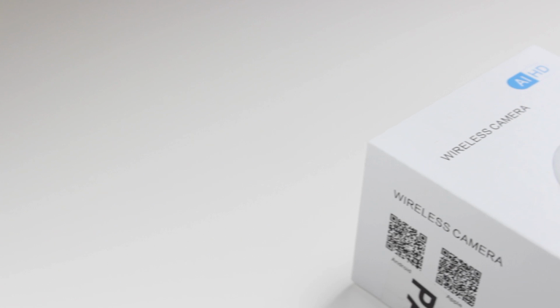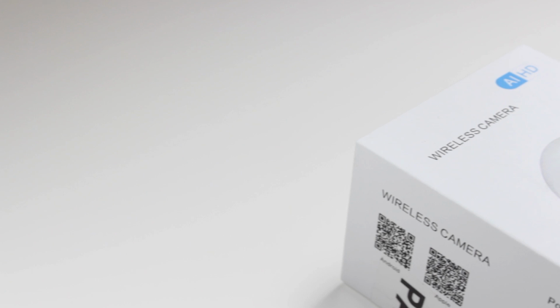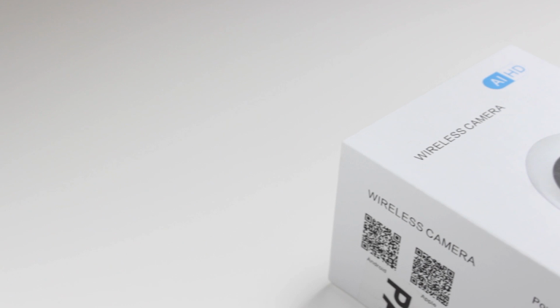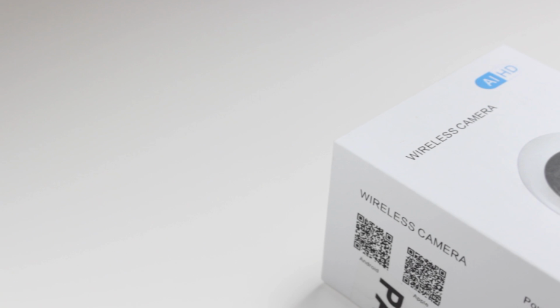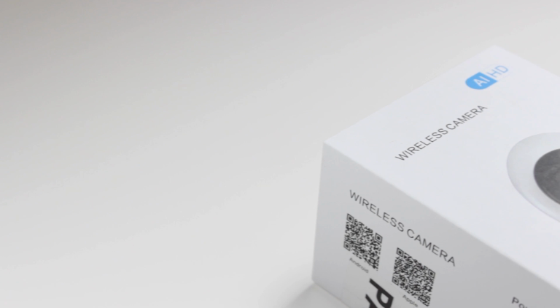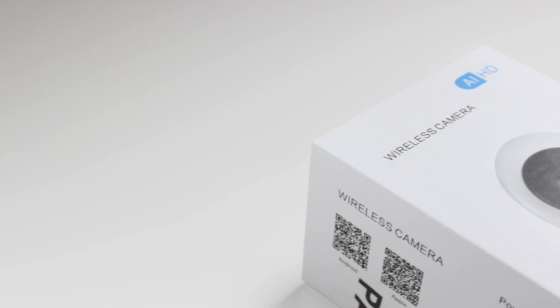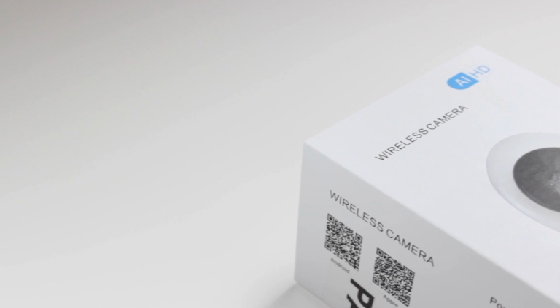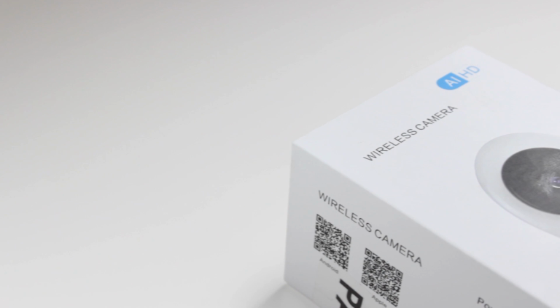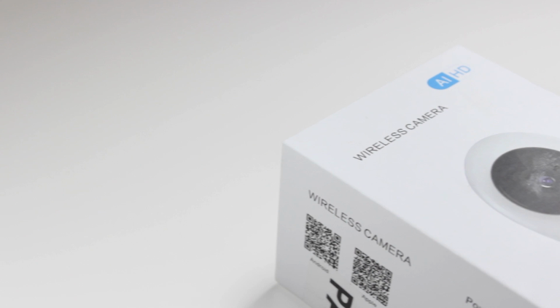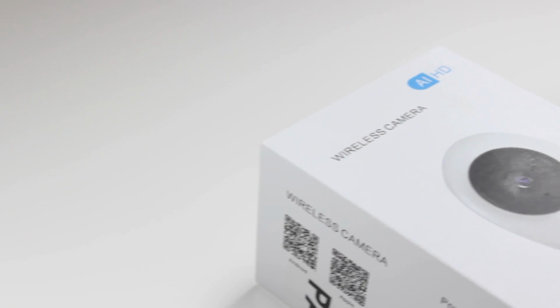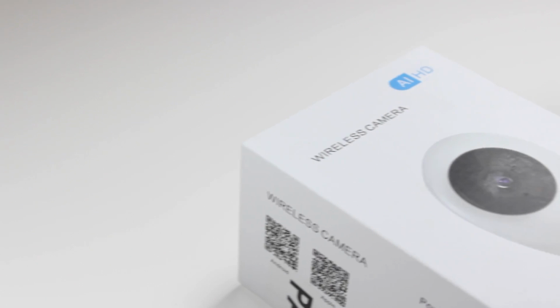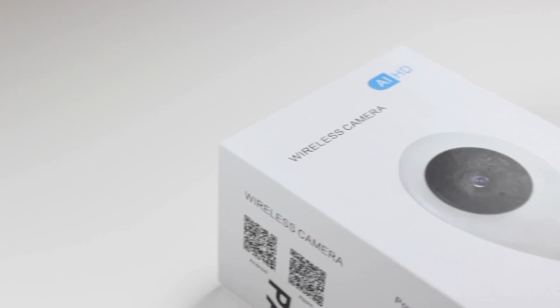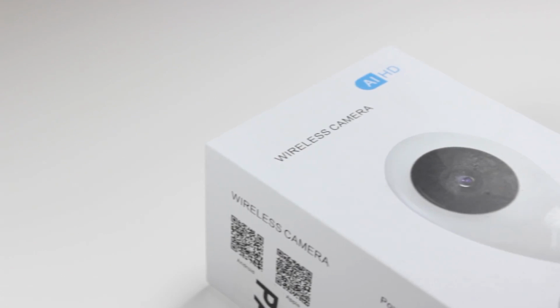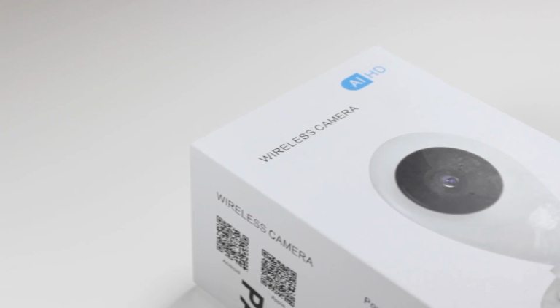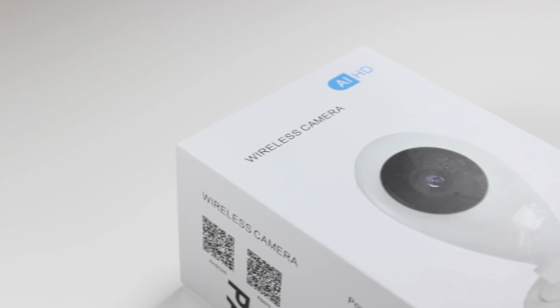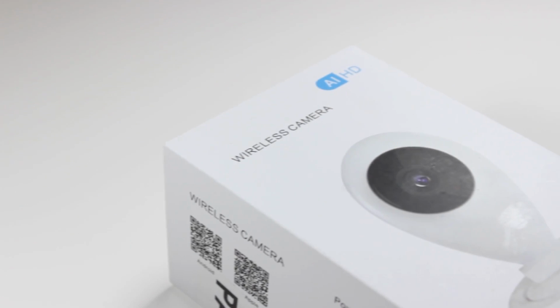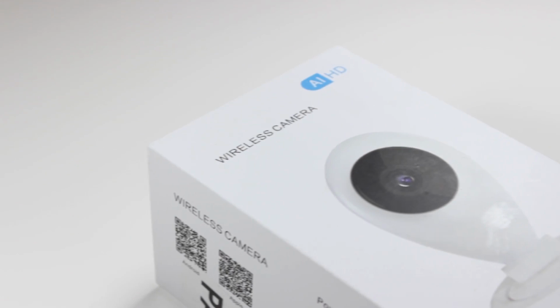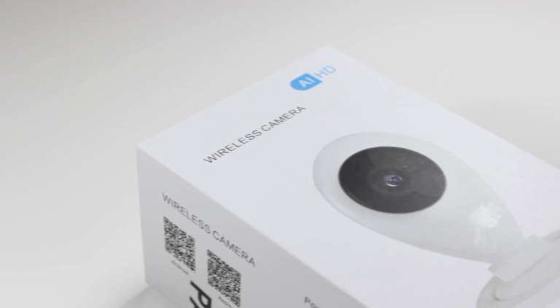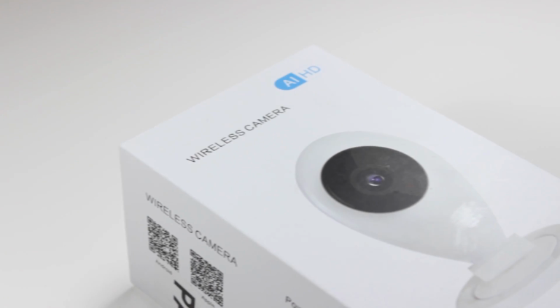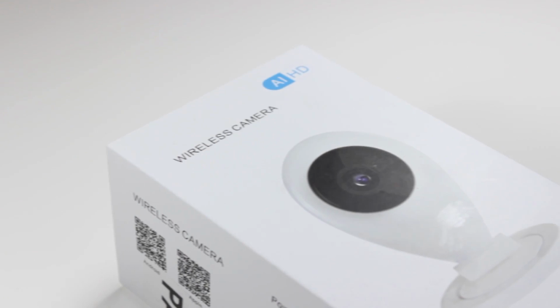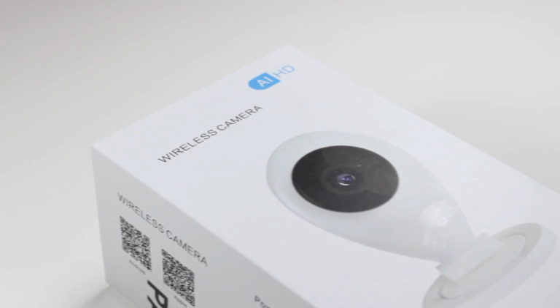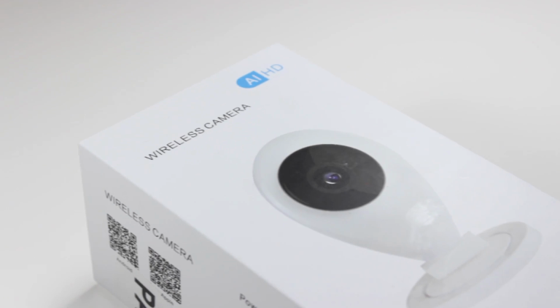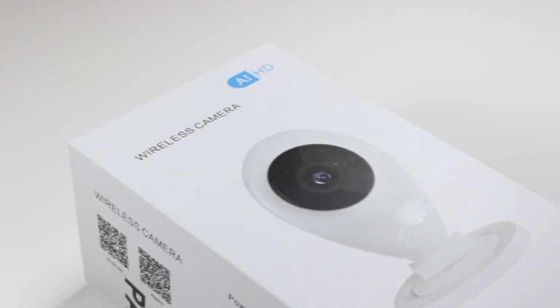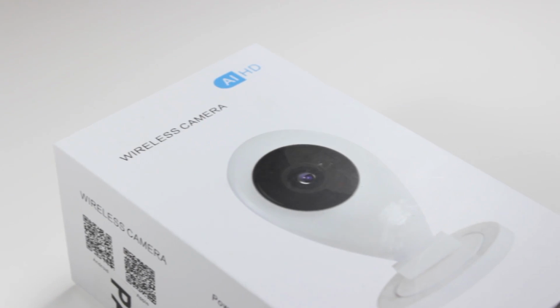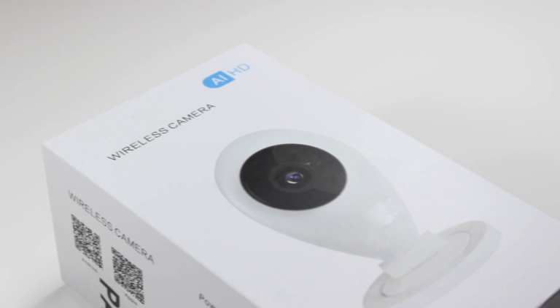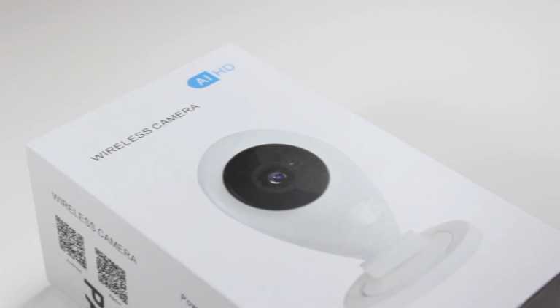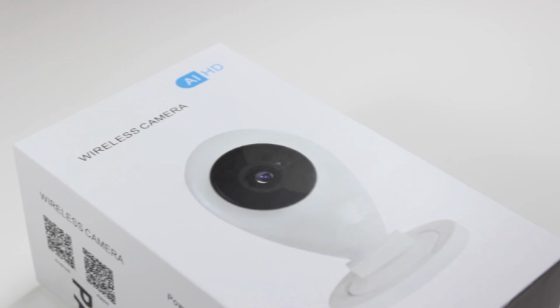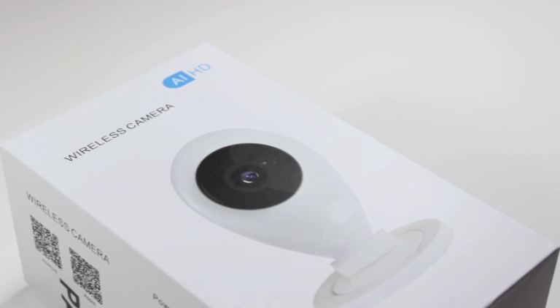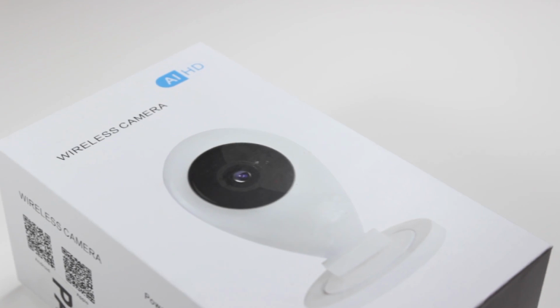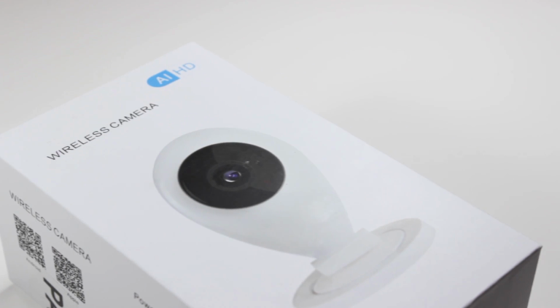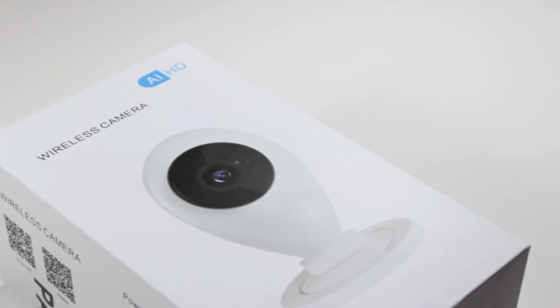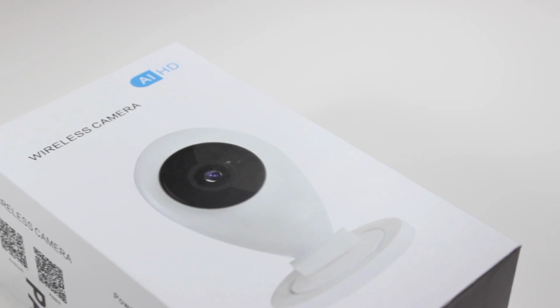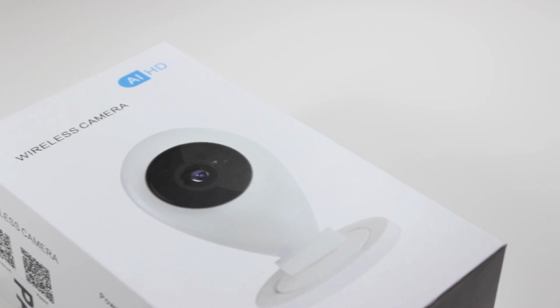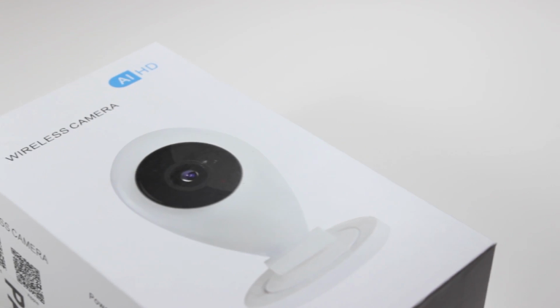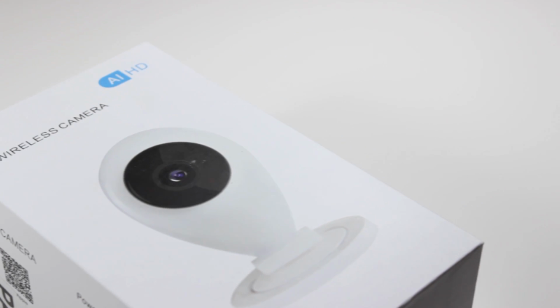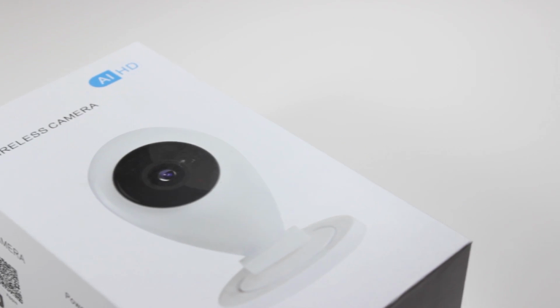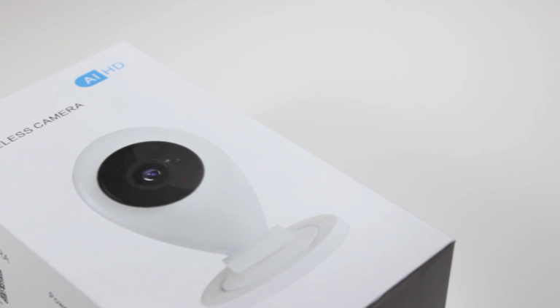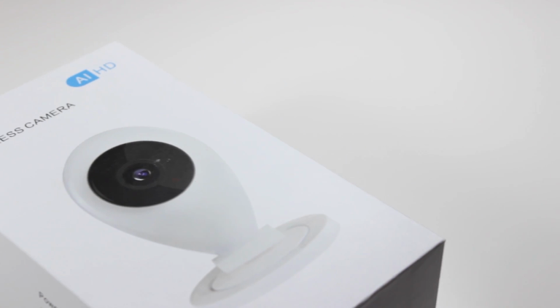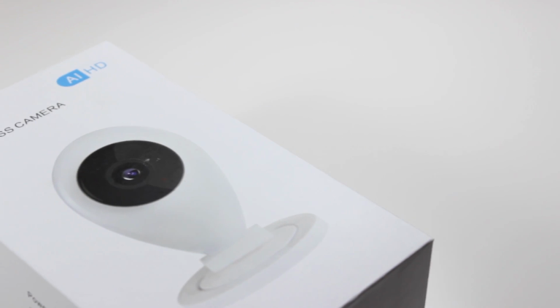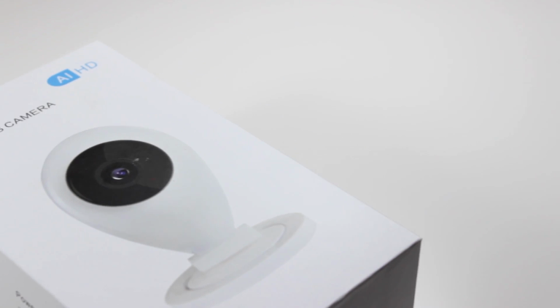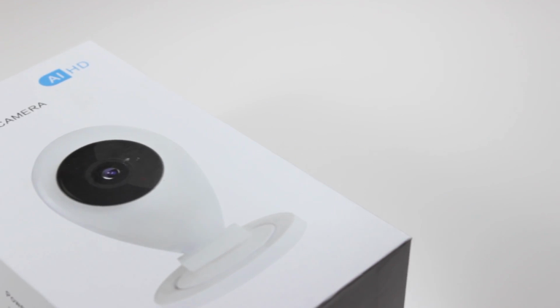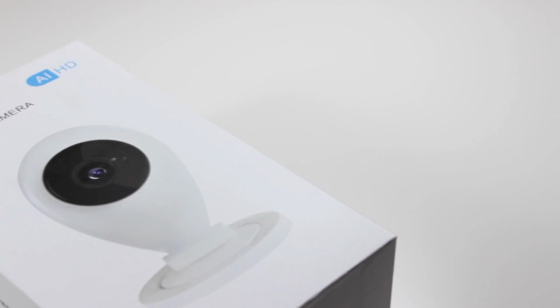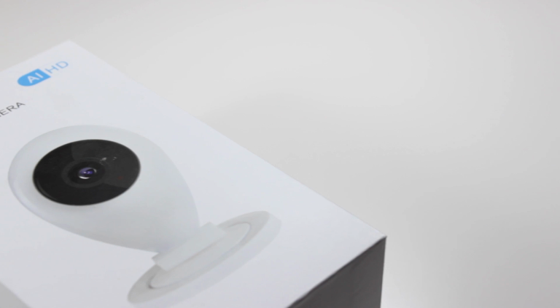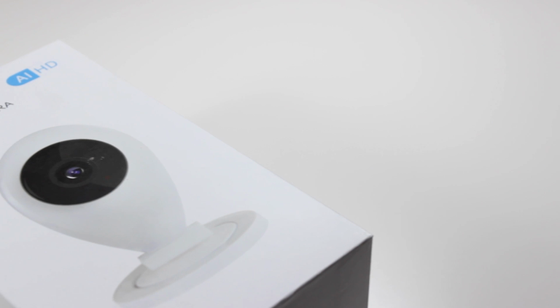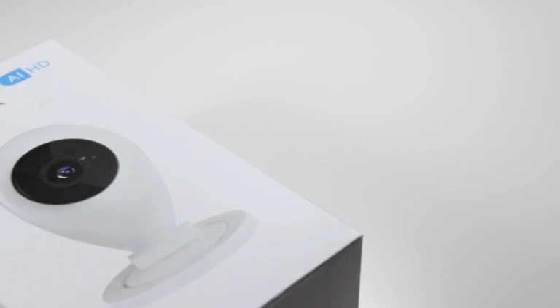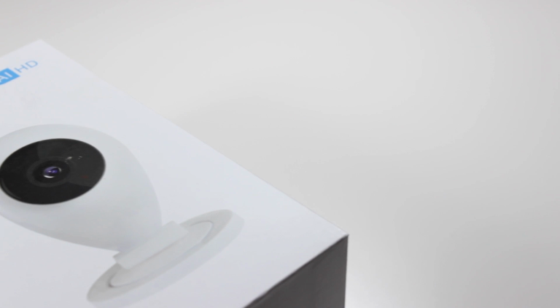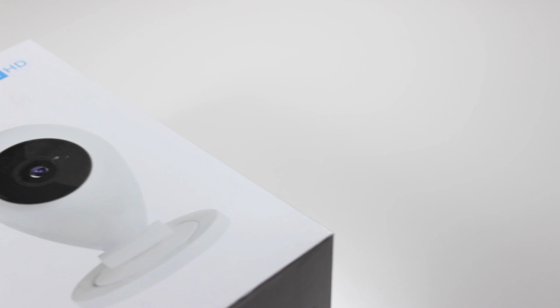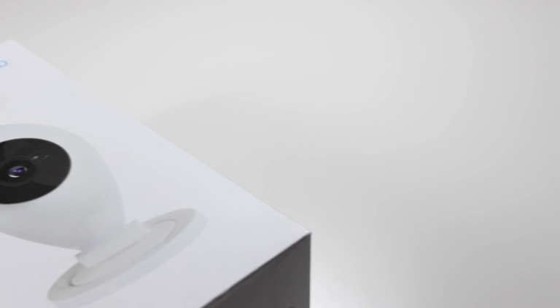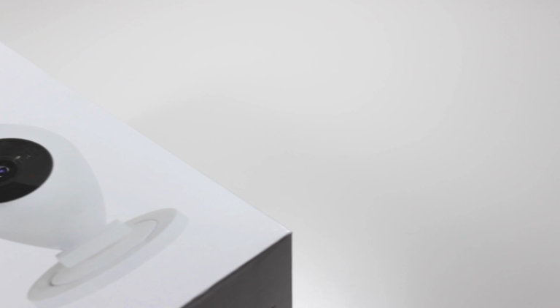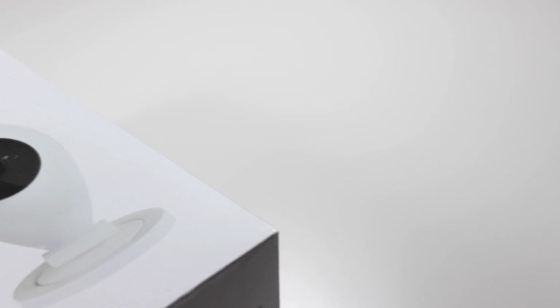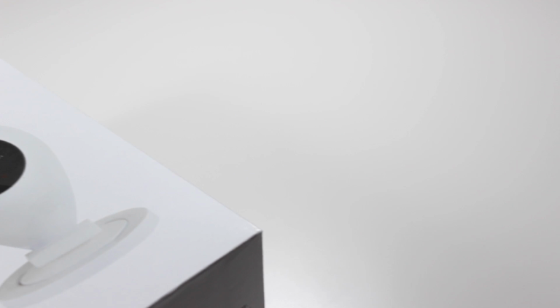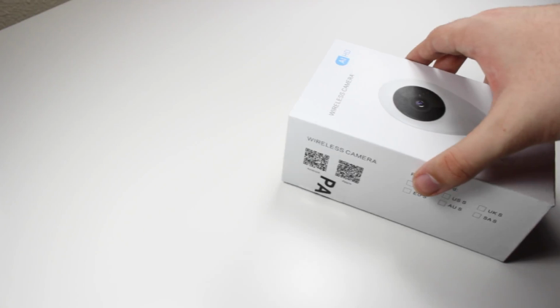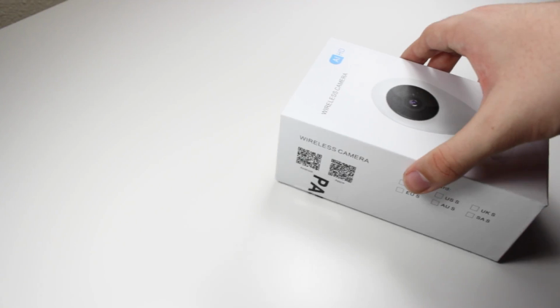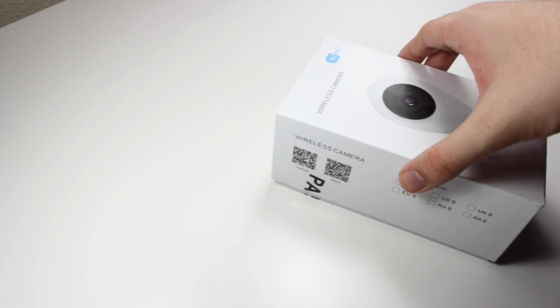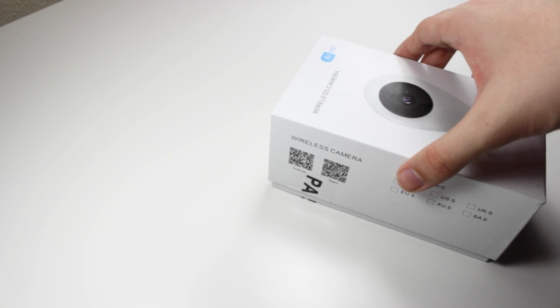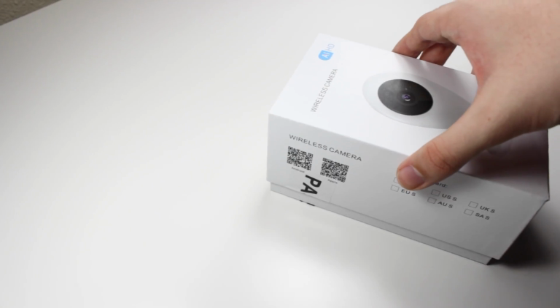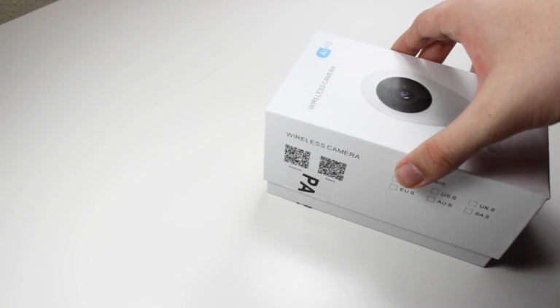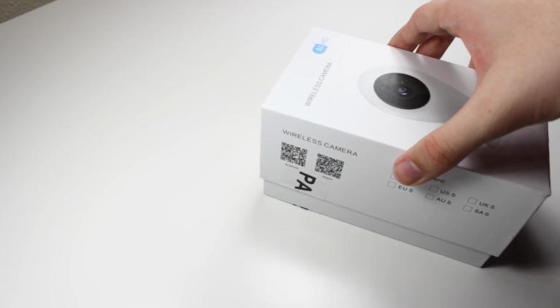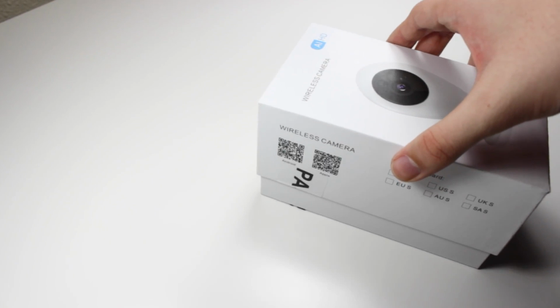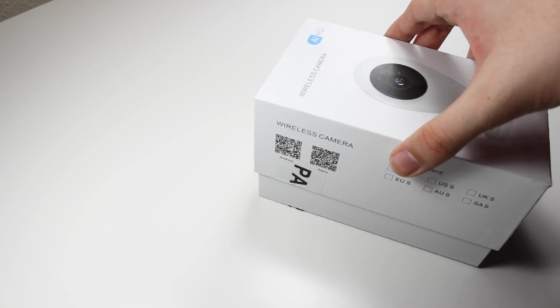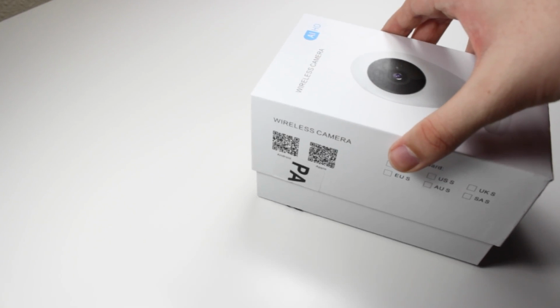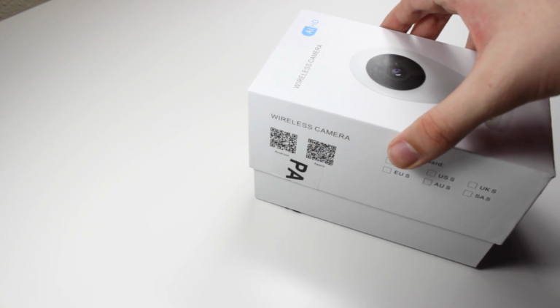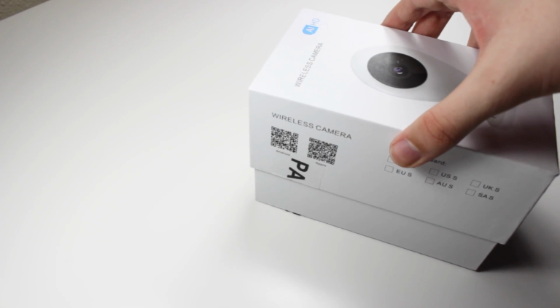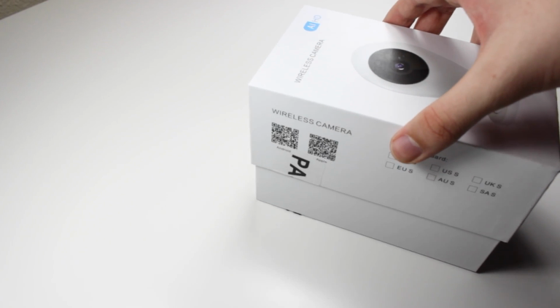Hey guys, this is Mark with iAppleTech128, and today we are going to be checking out the DeJoyan wireless security camera.